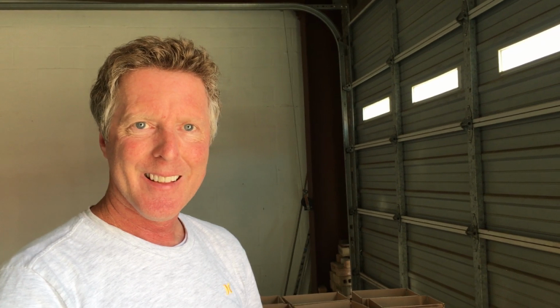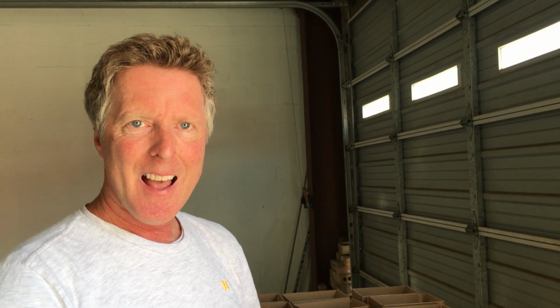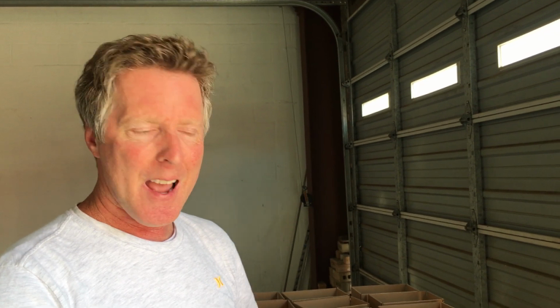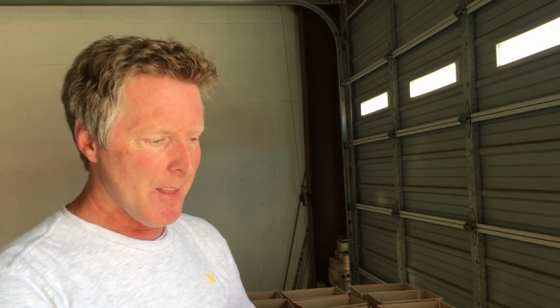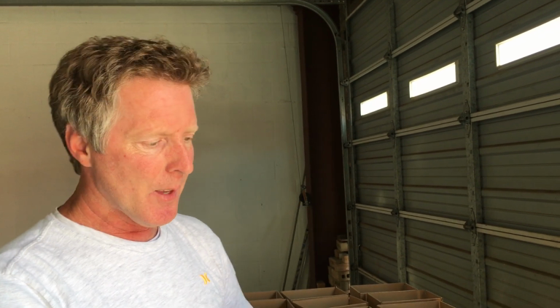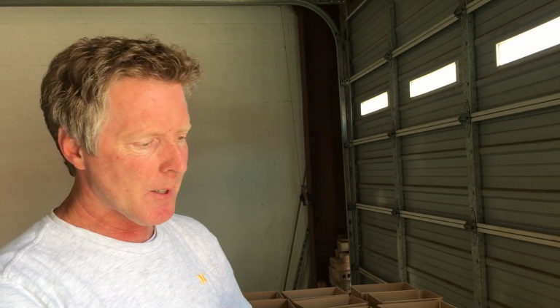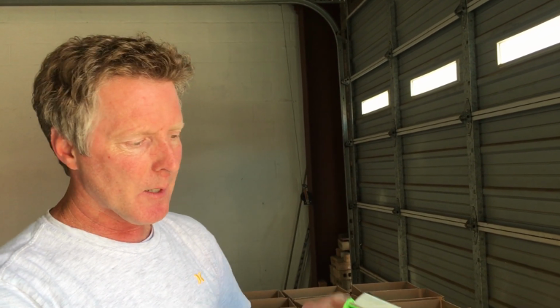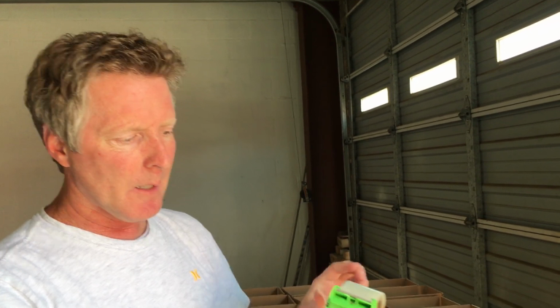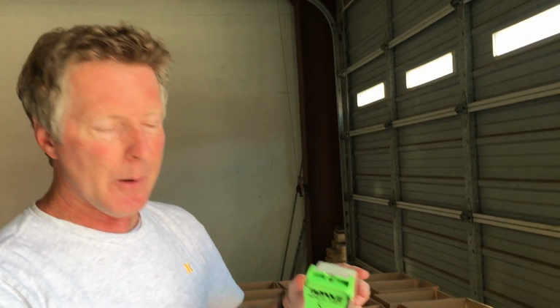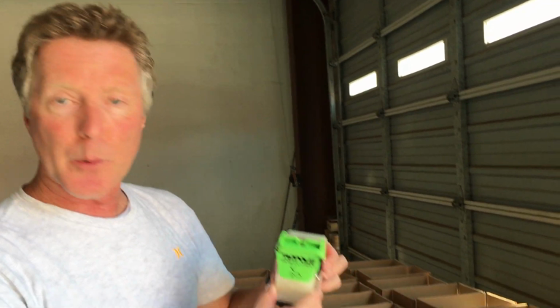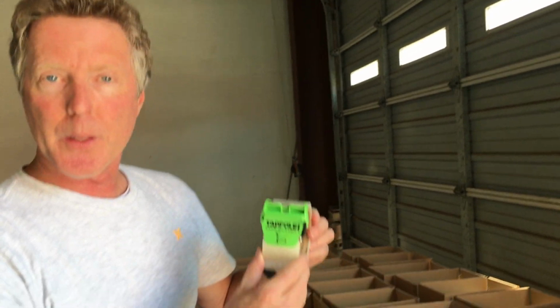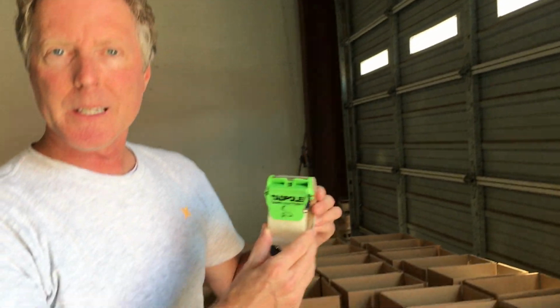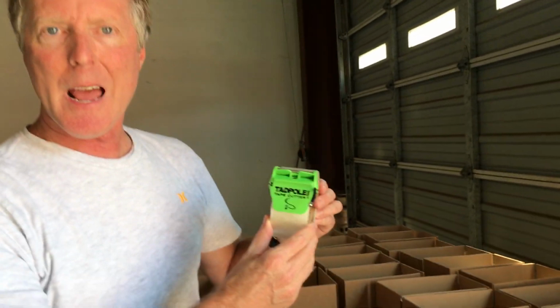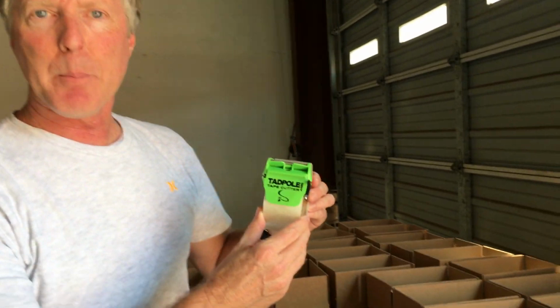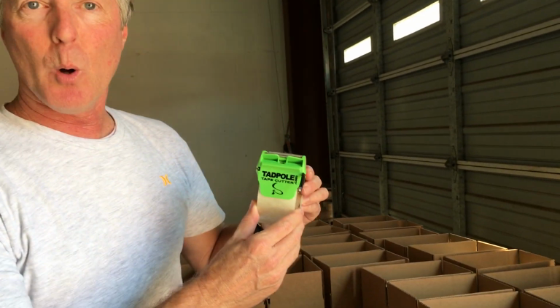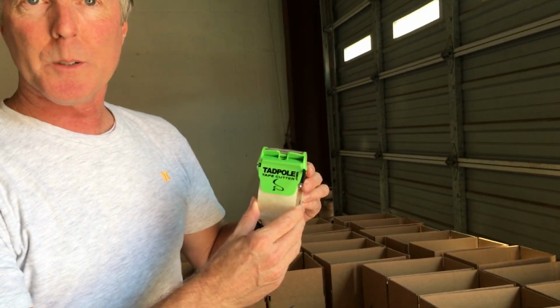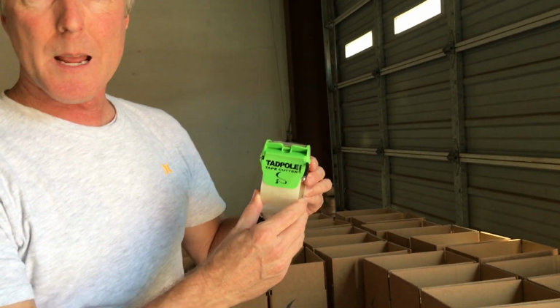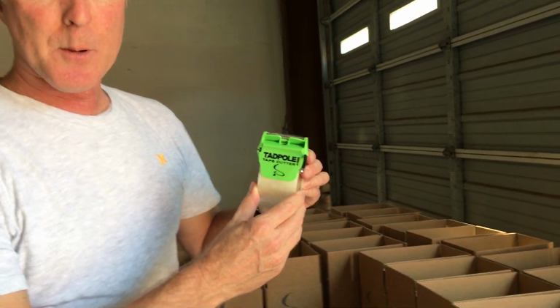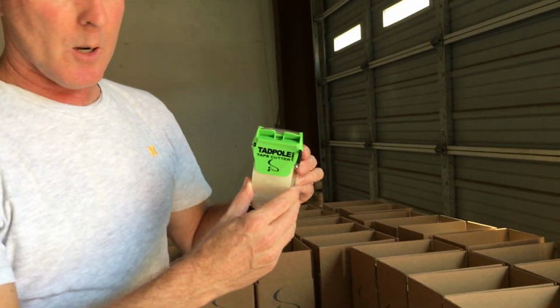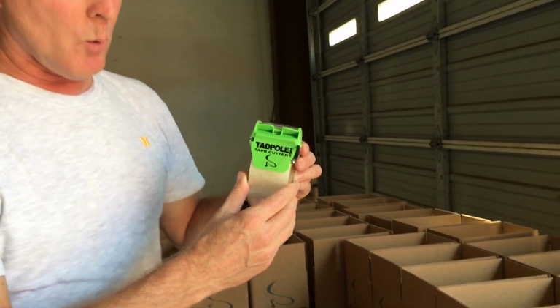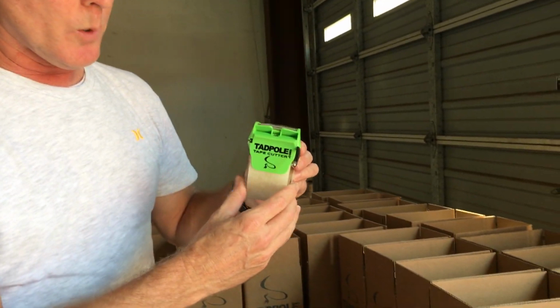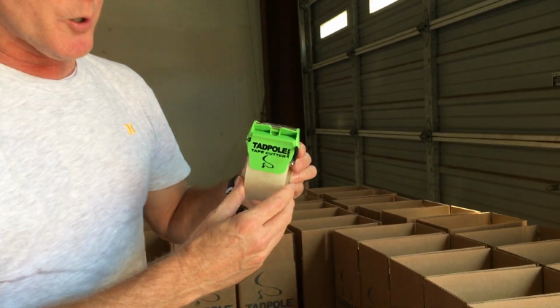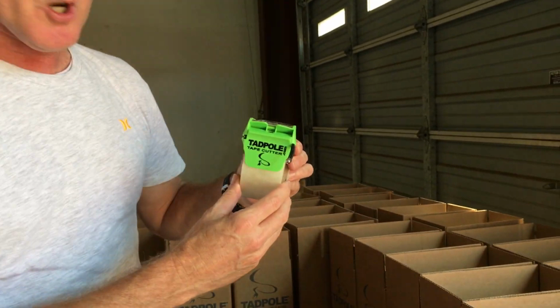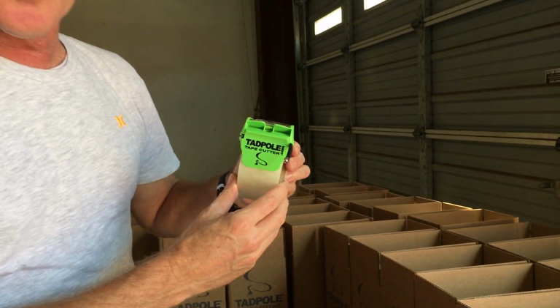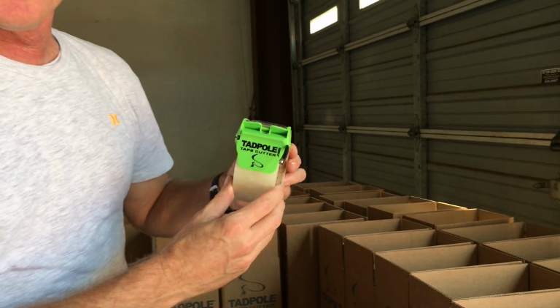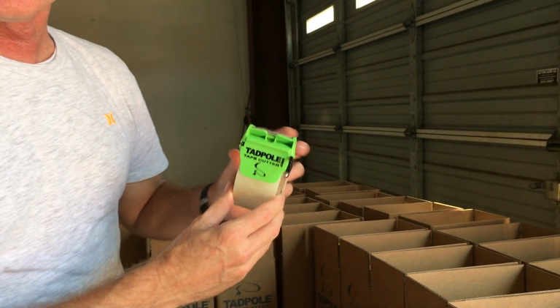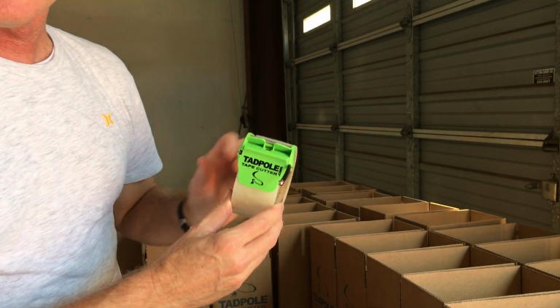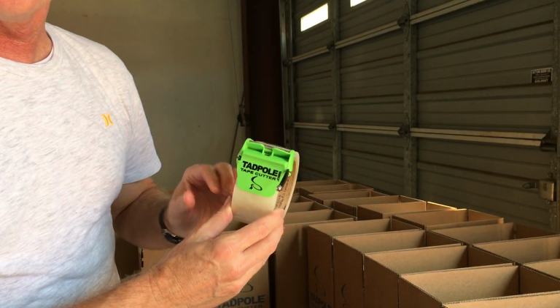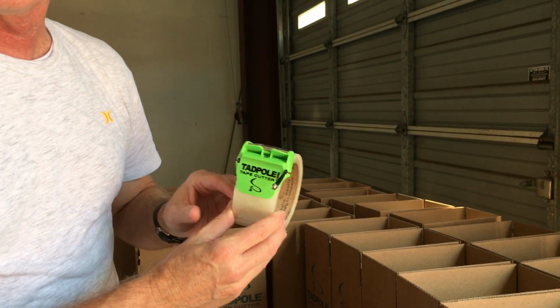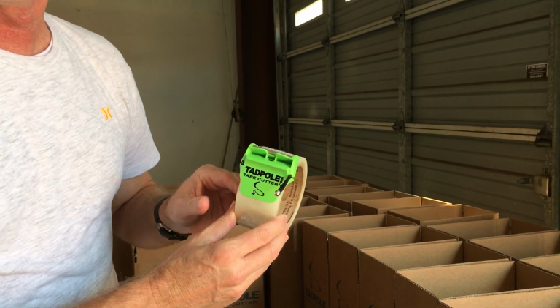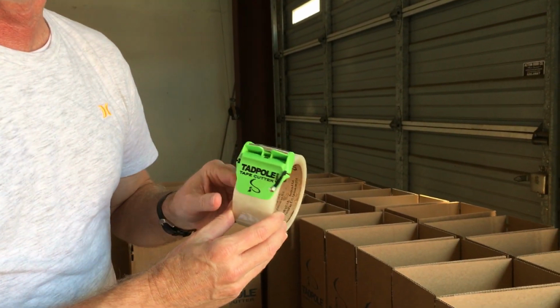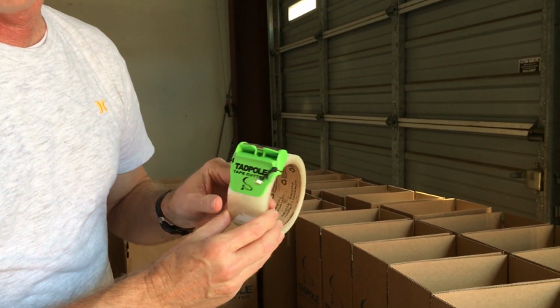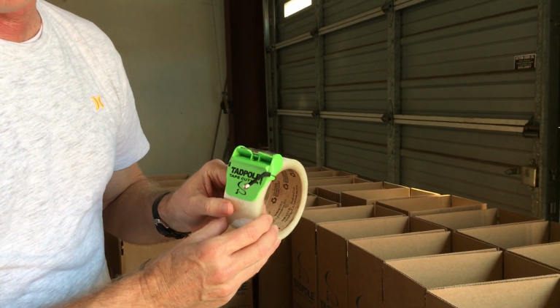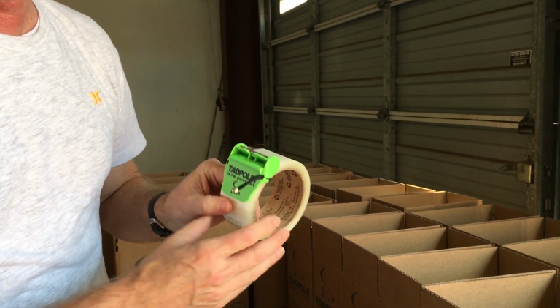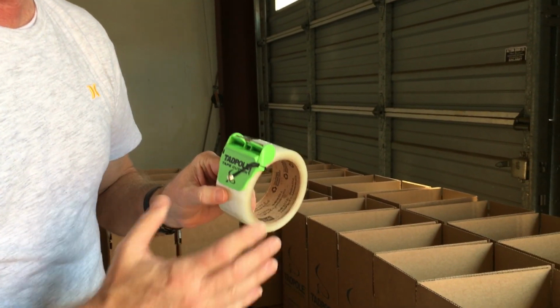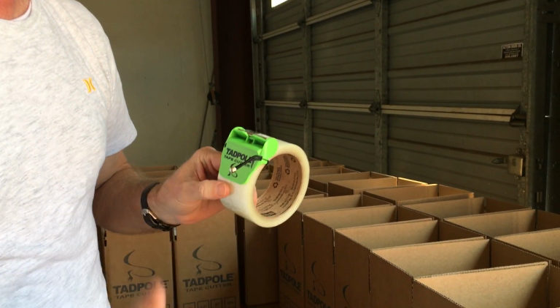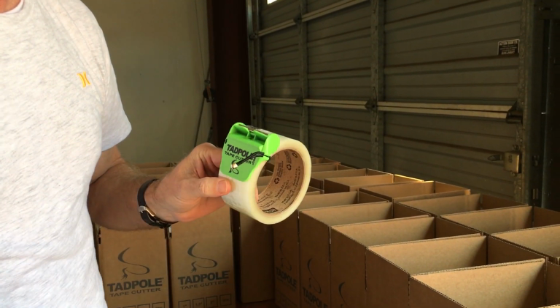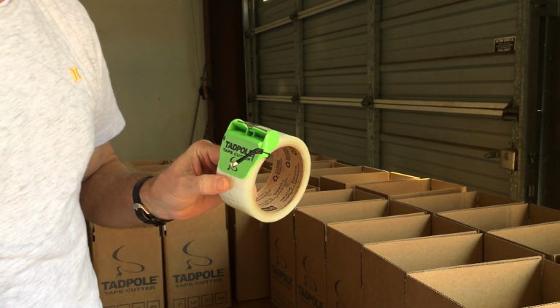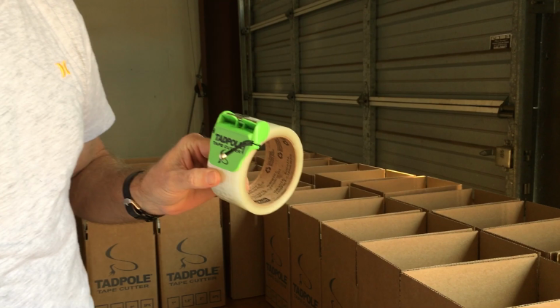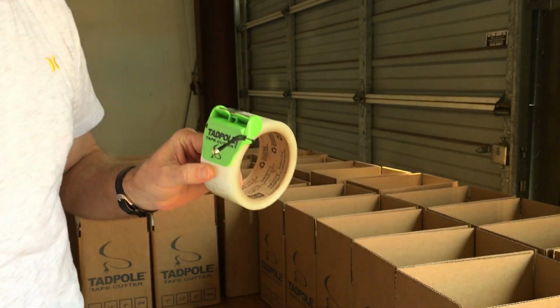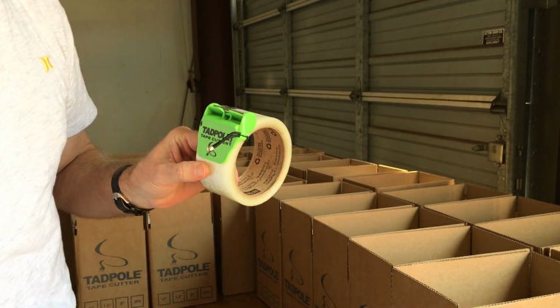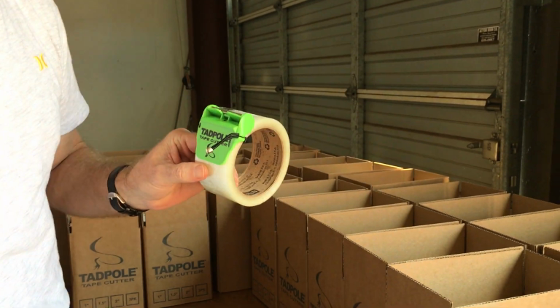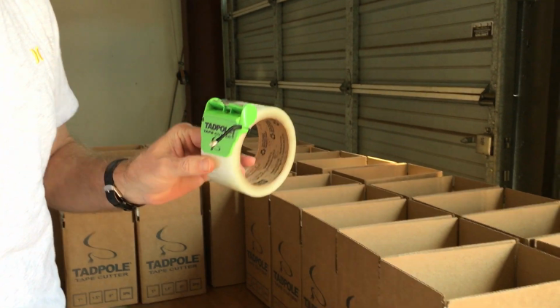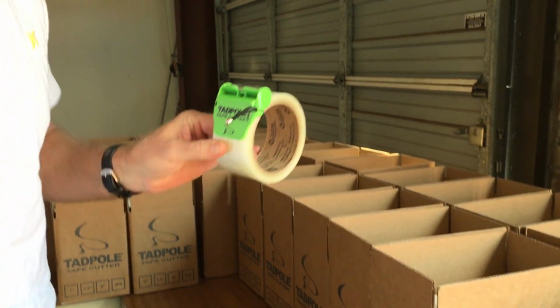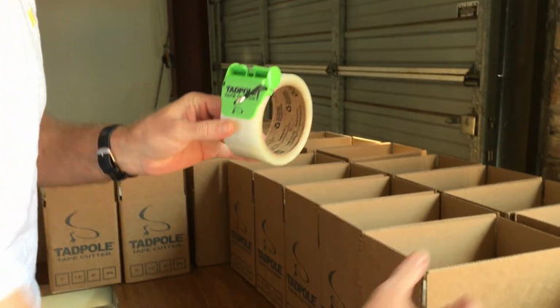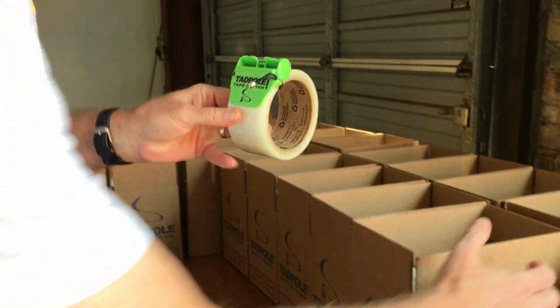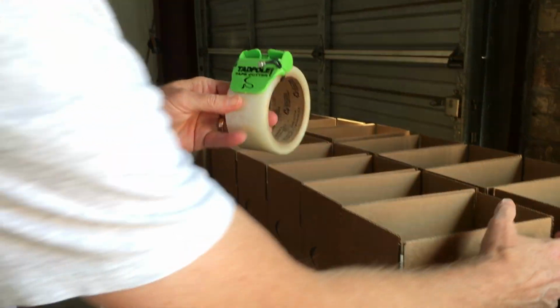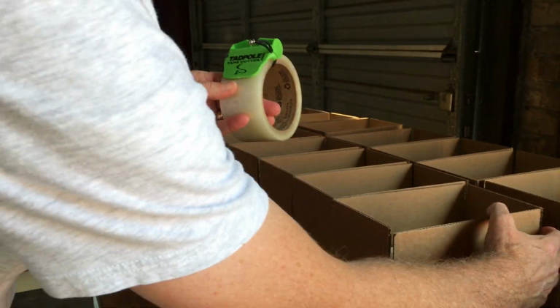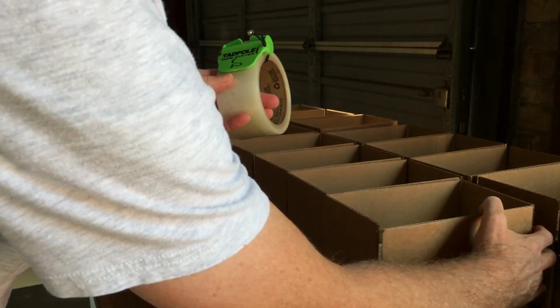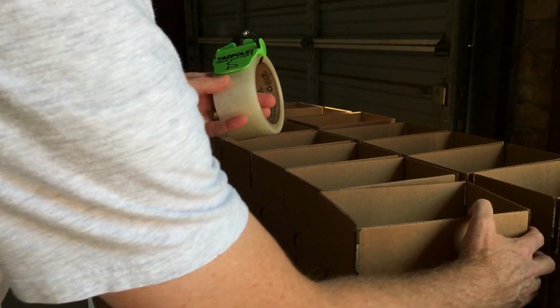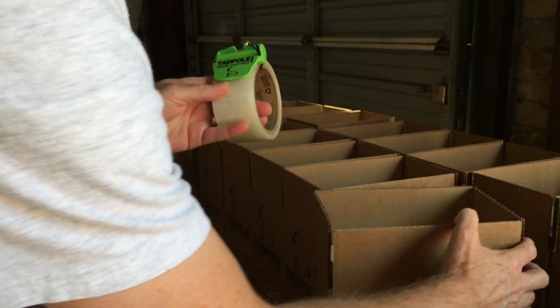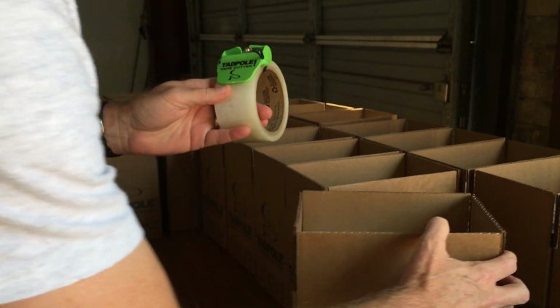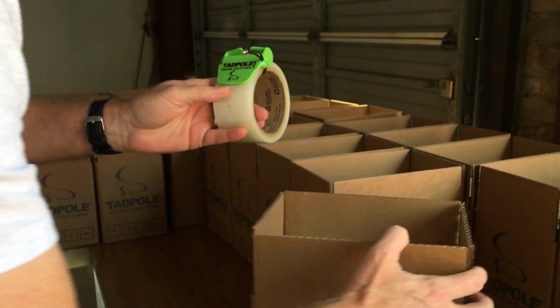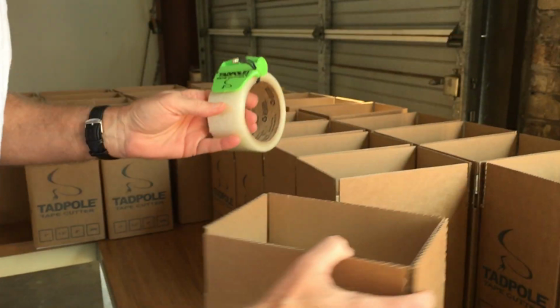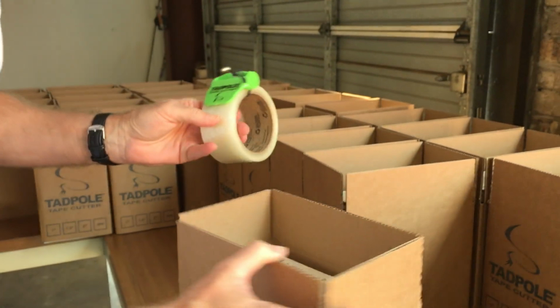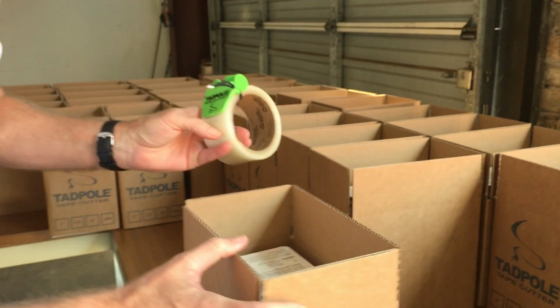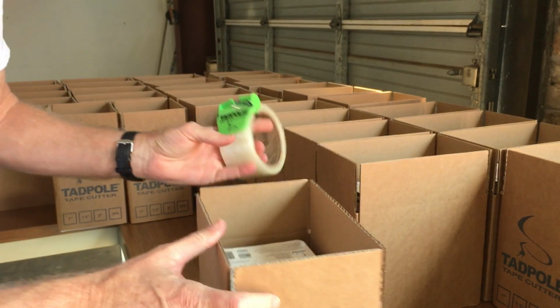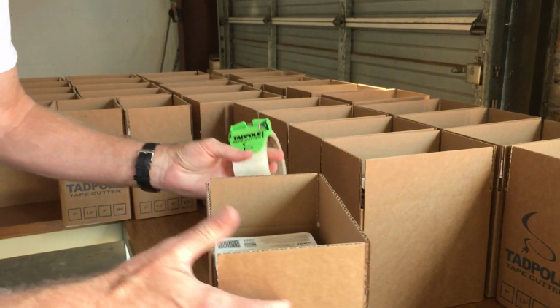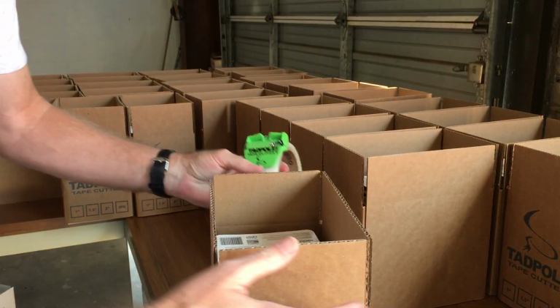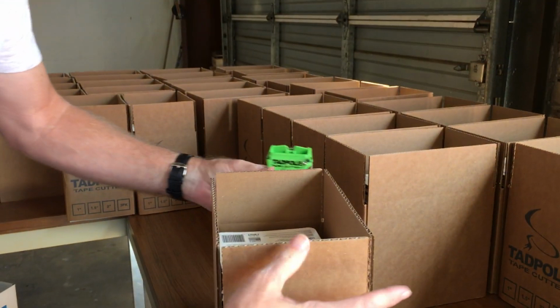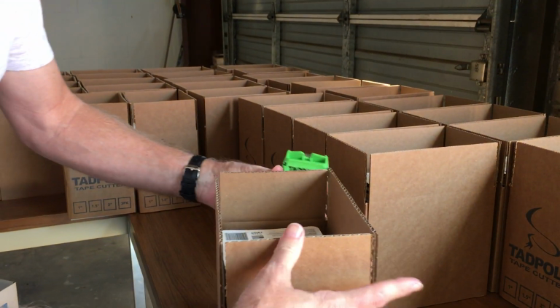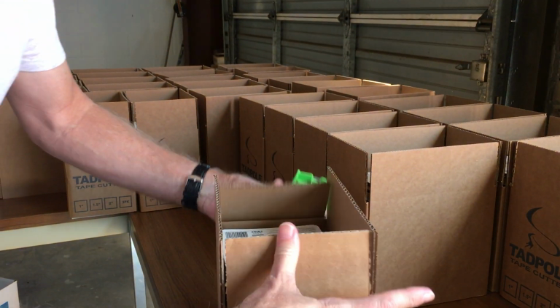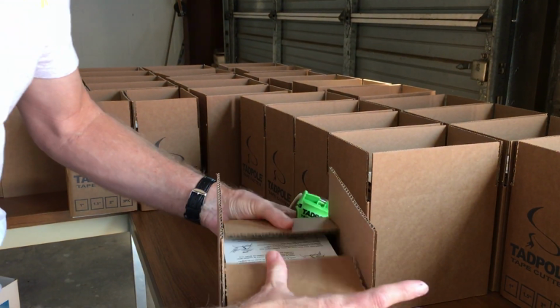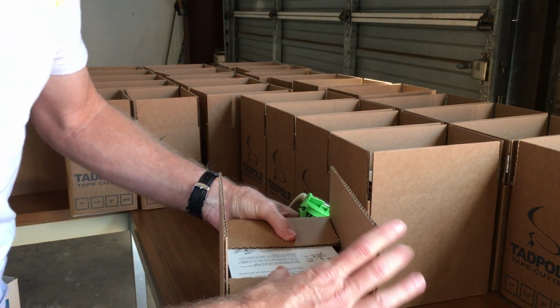Hey, this is Lee with the Tadpole Tape Cutter. I want to show you taping small boxes, little boxes. We're going through thousands of these. Watch this.